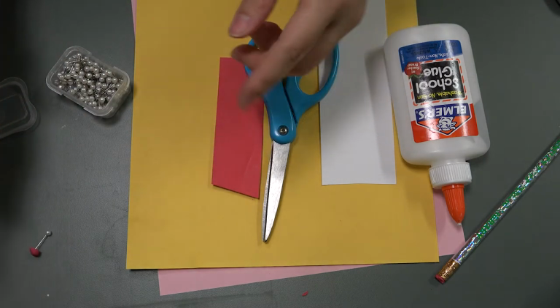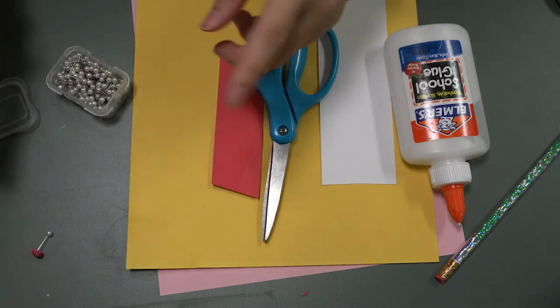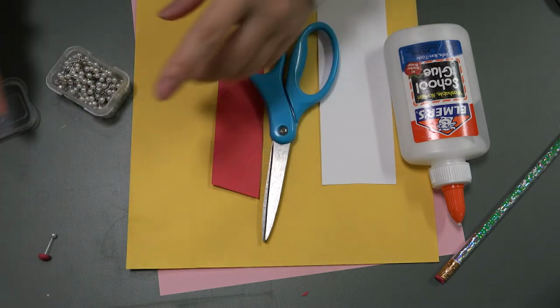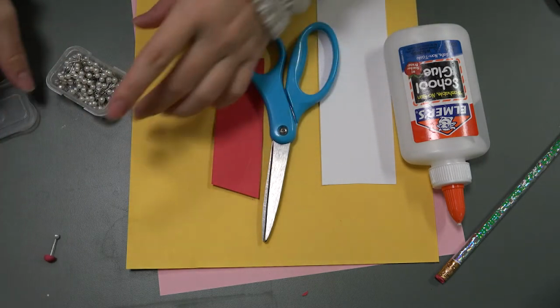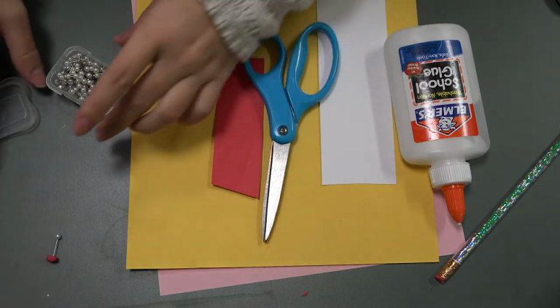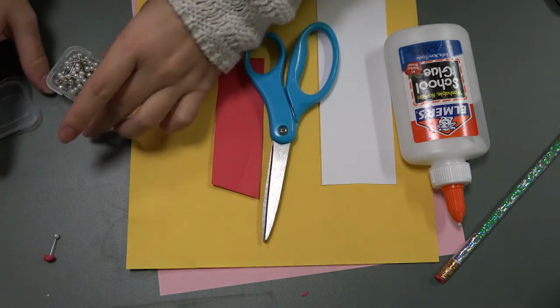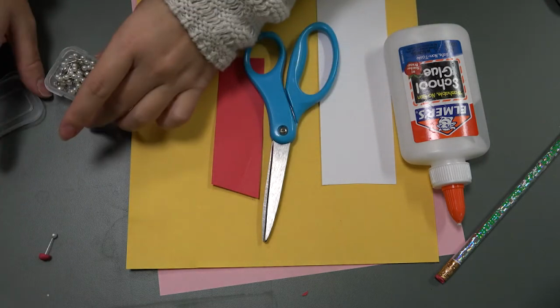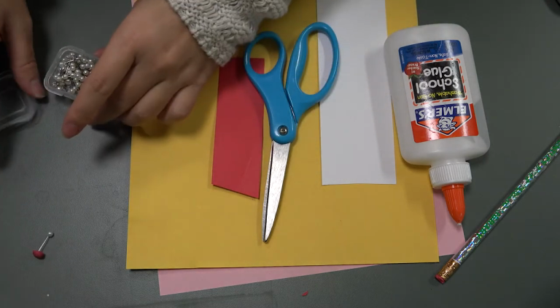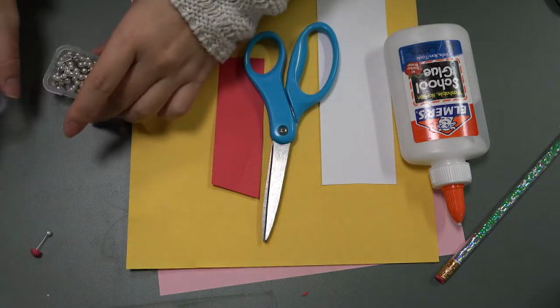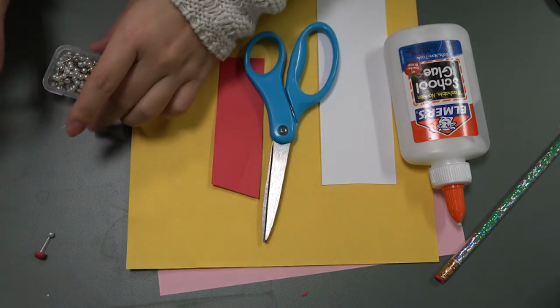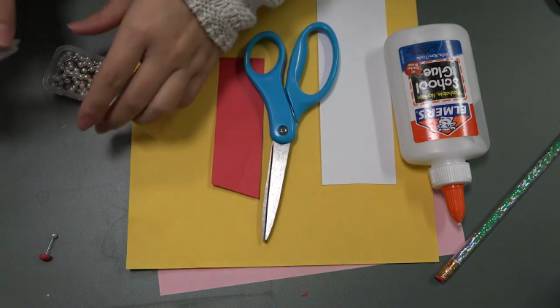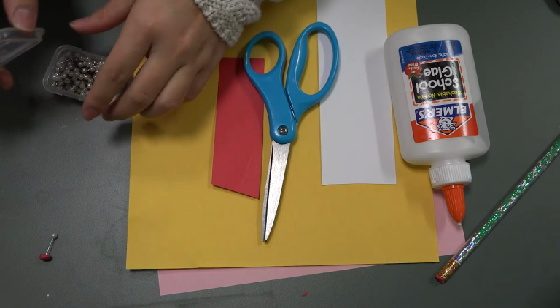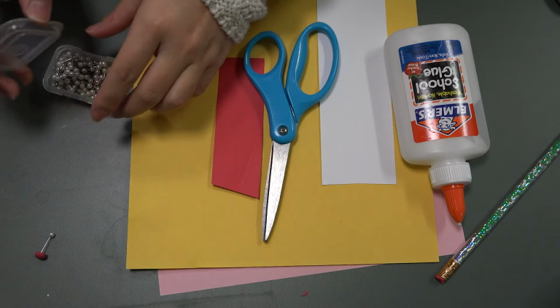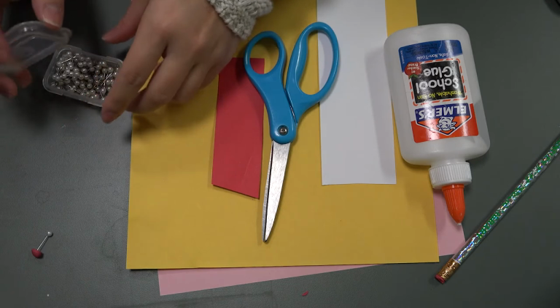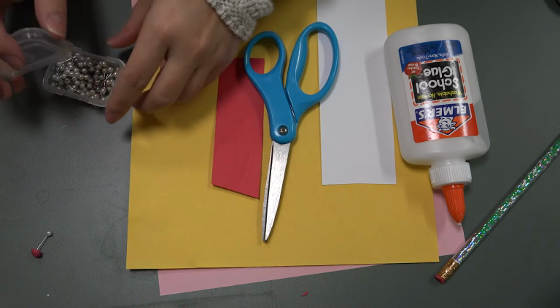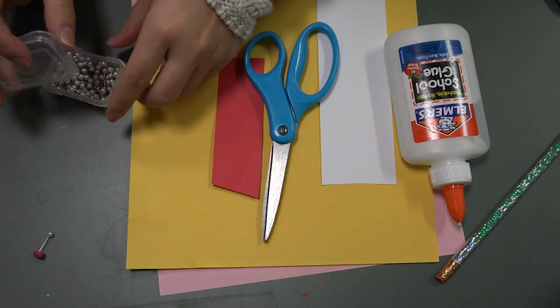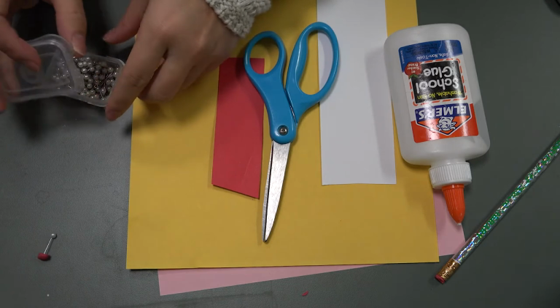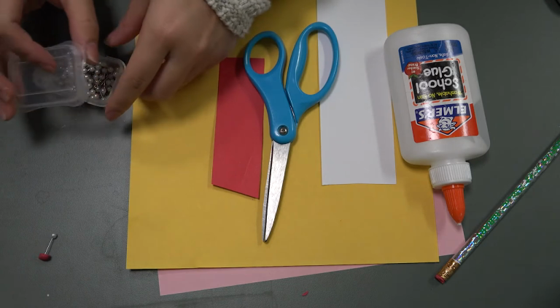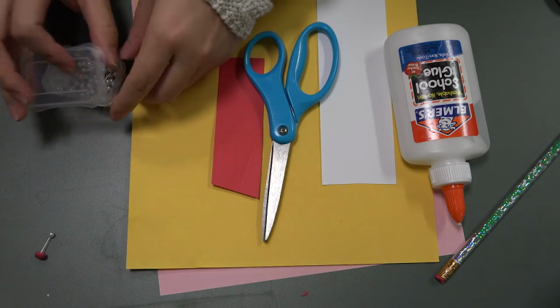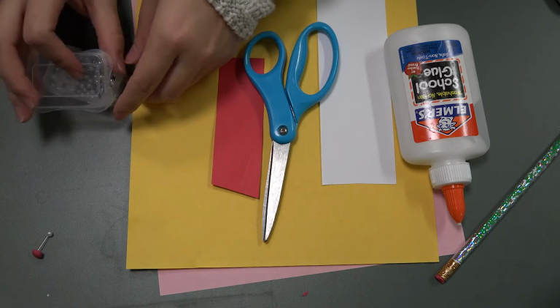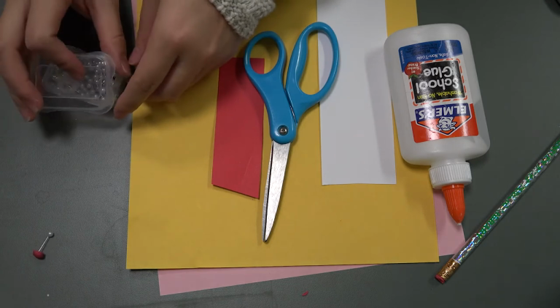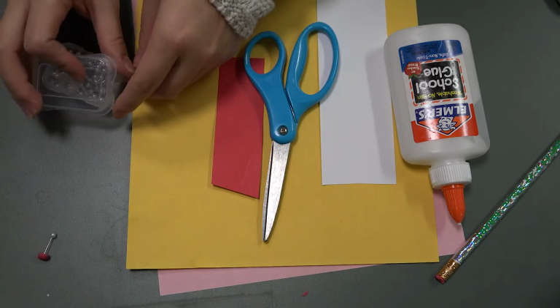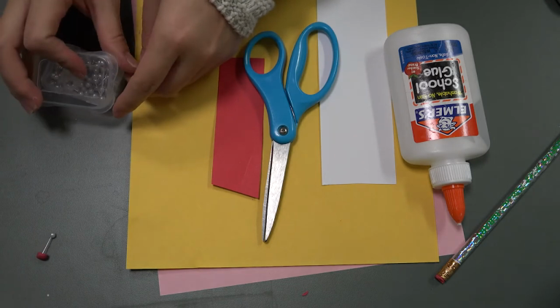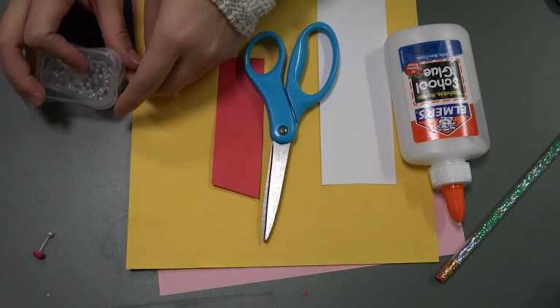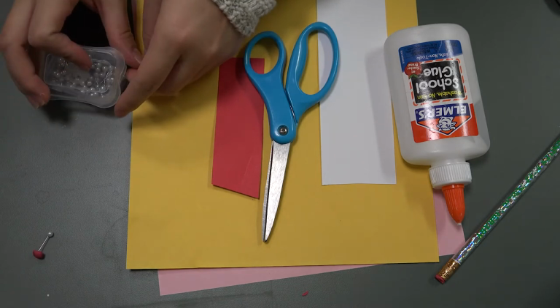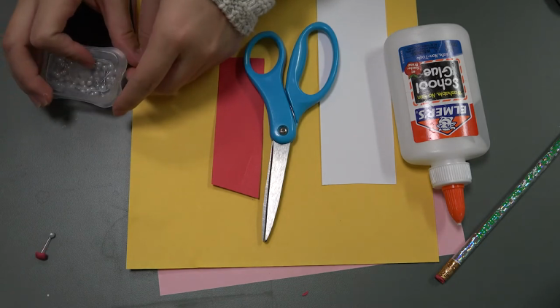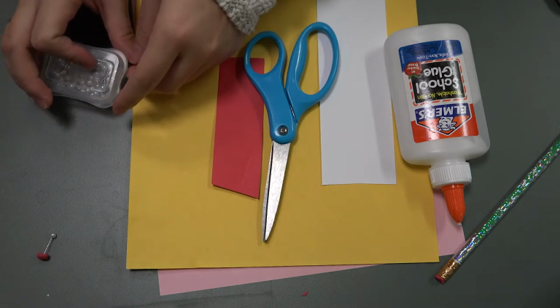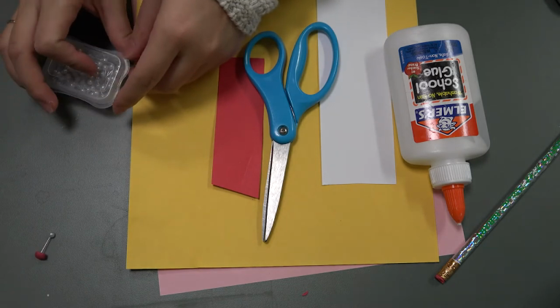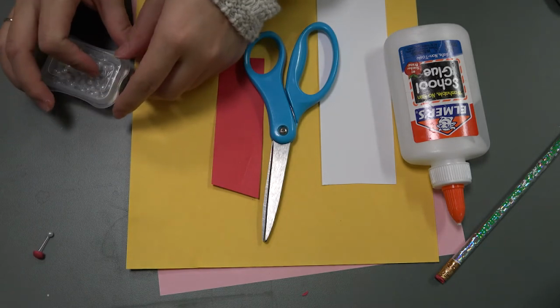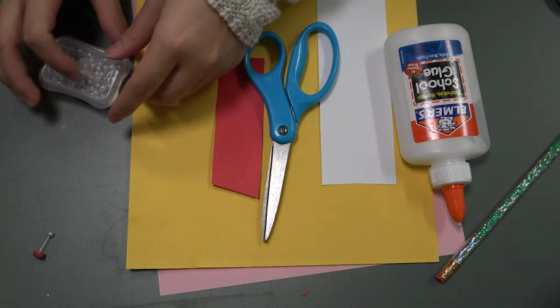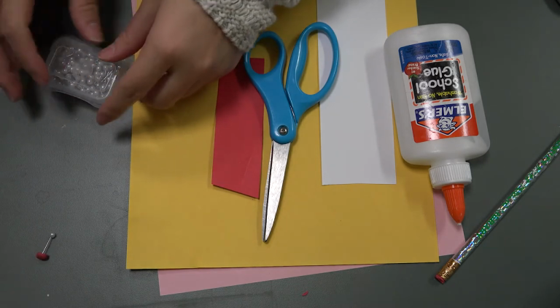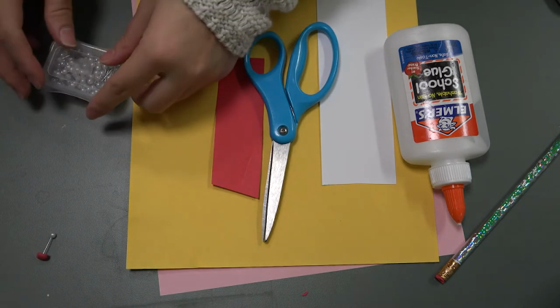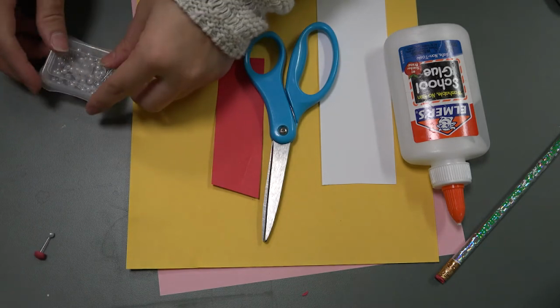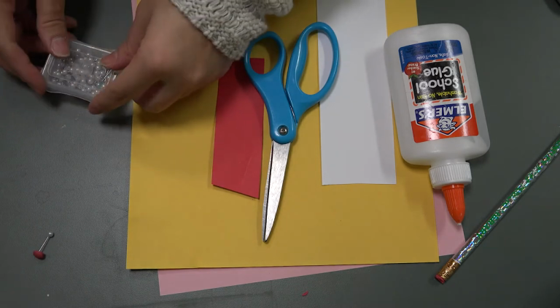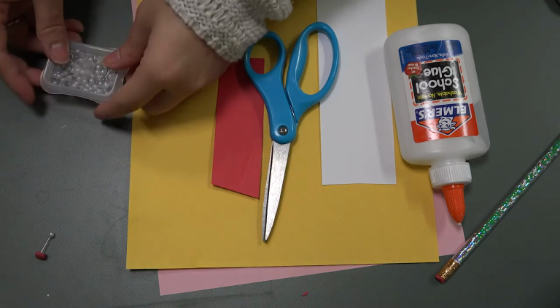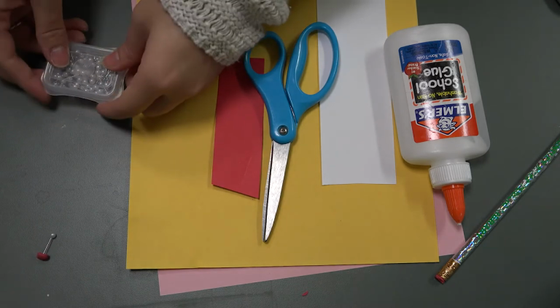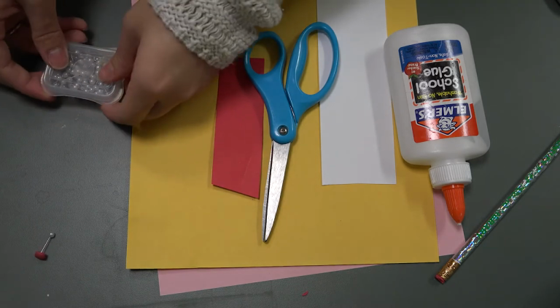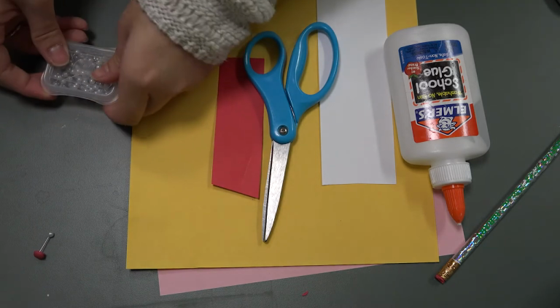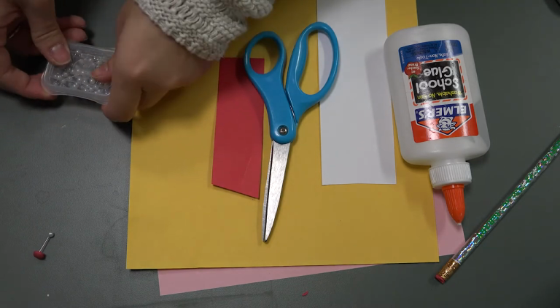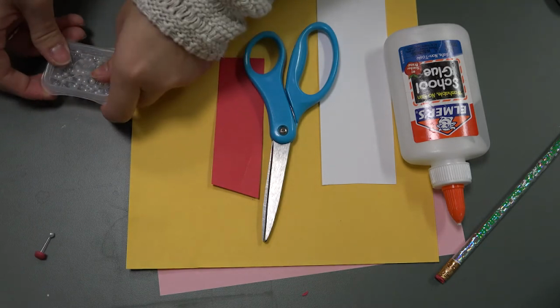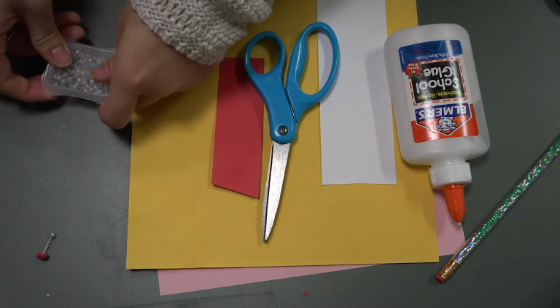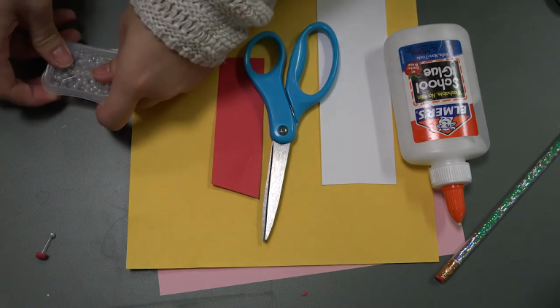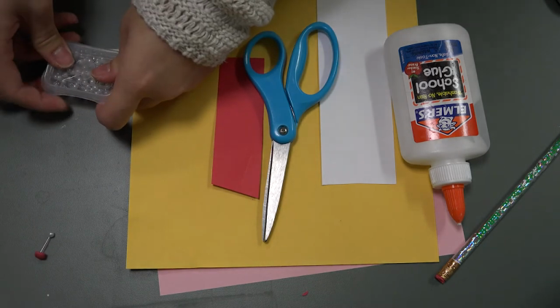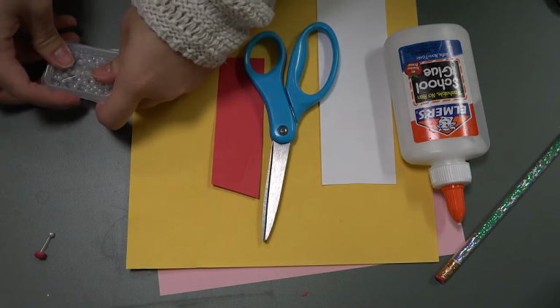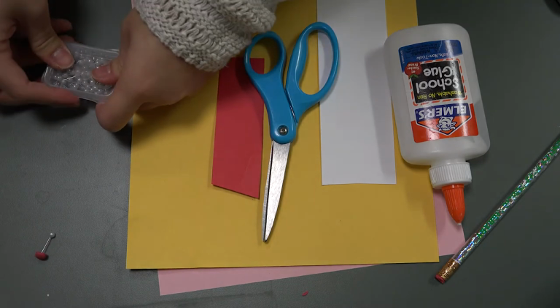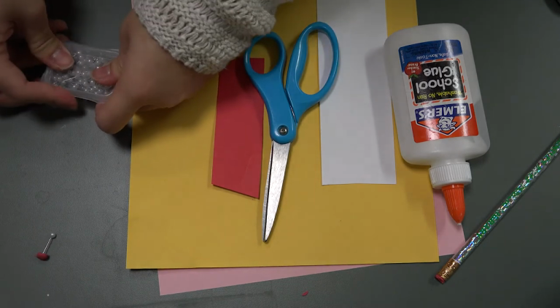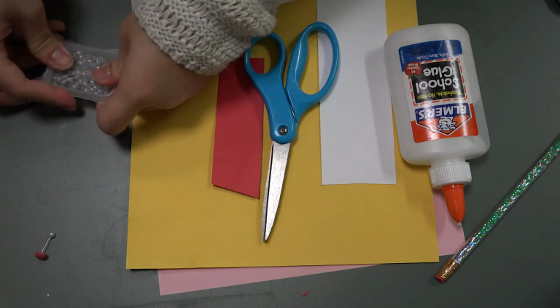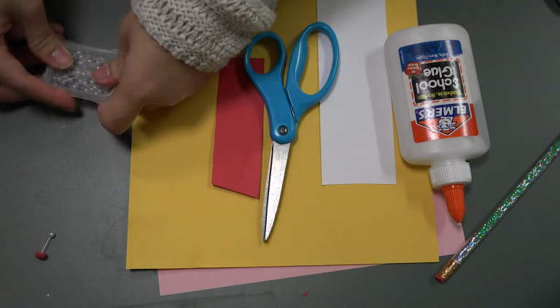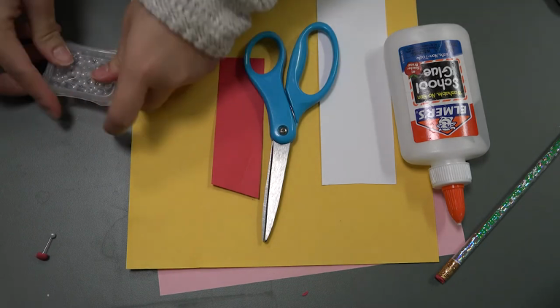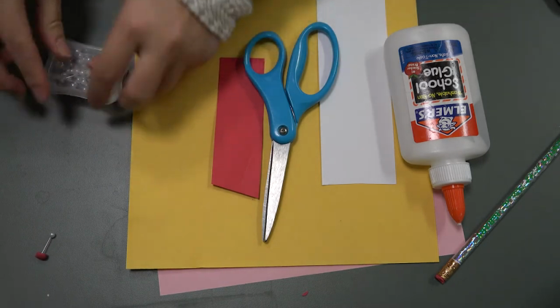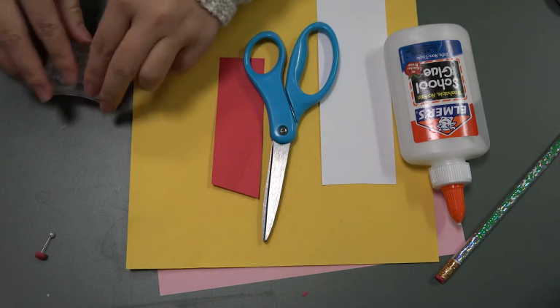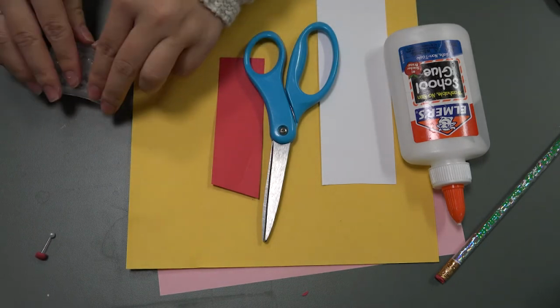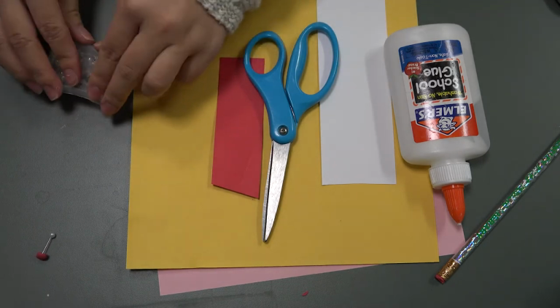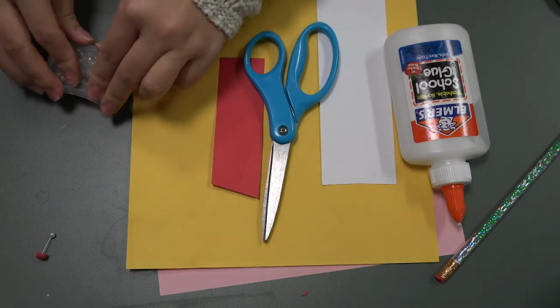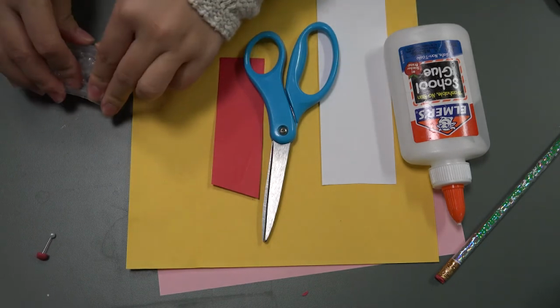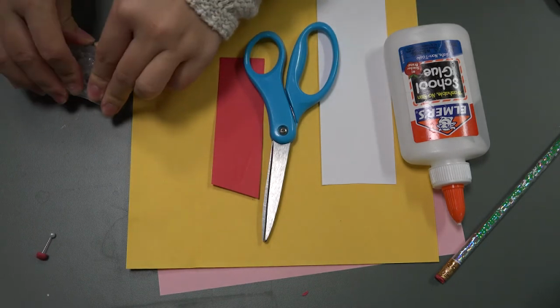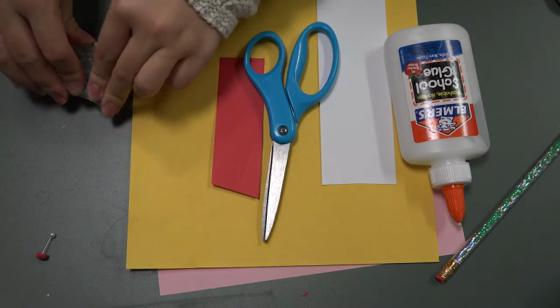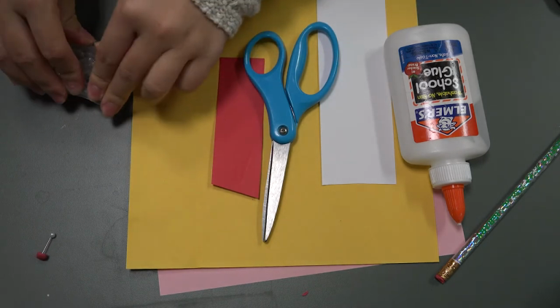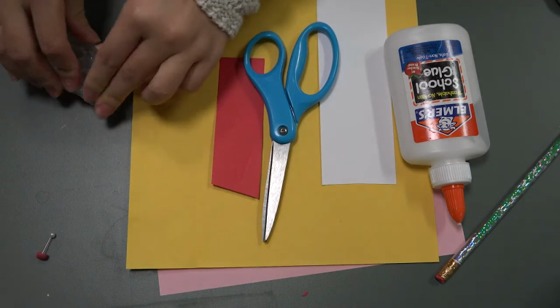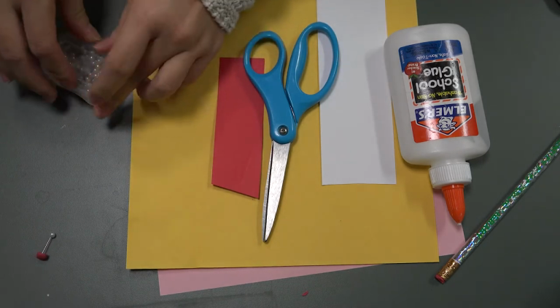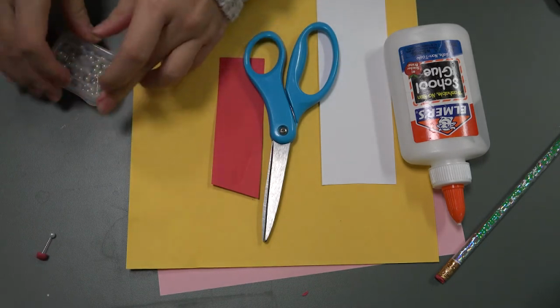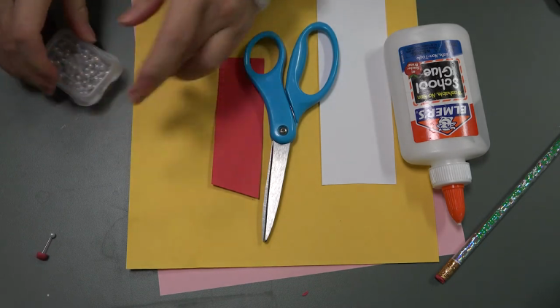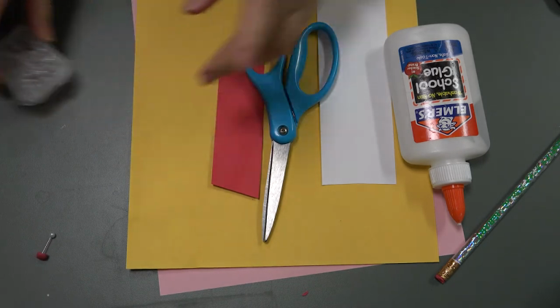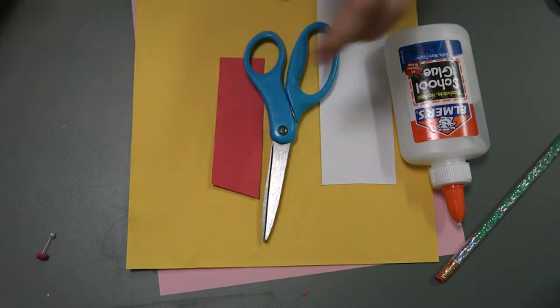Make sure you ask your parents for their help because these pins are painful if you poke yourself.